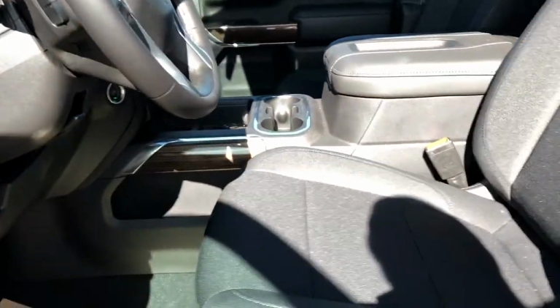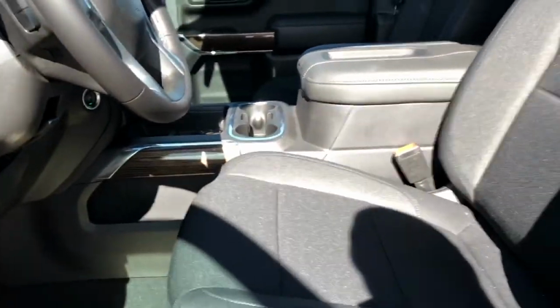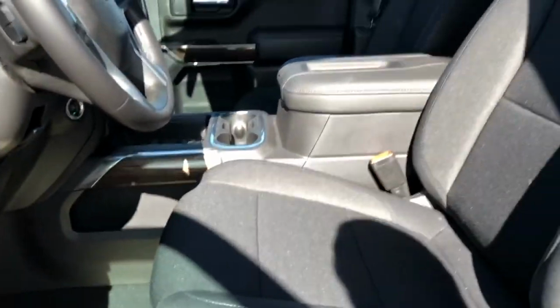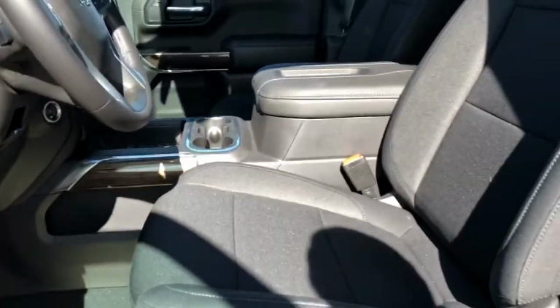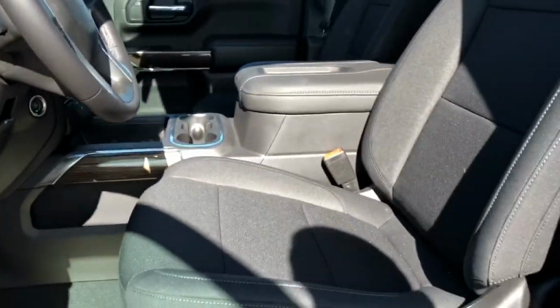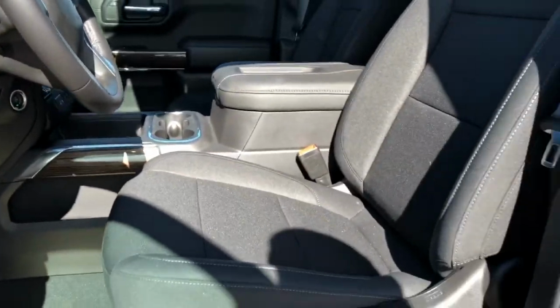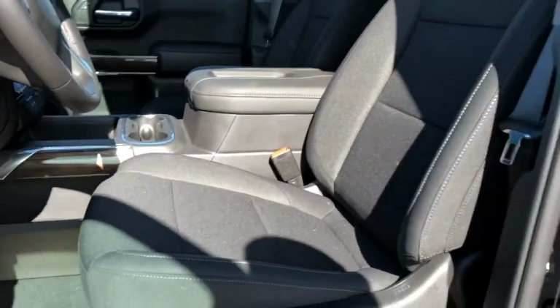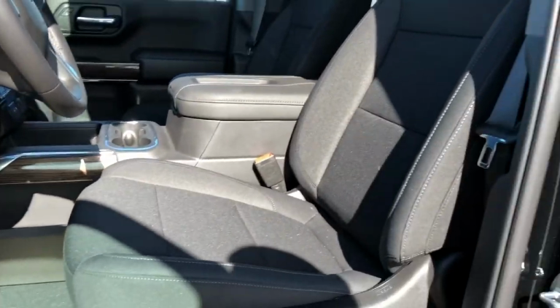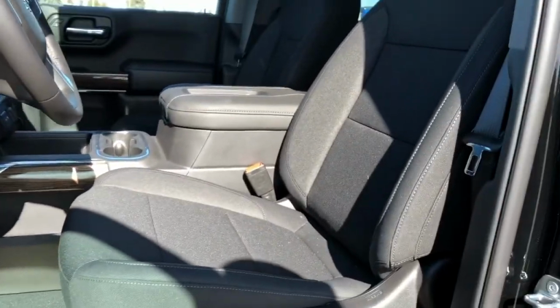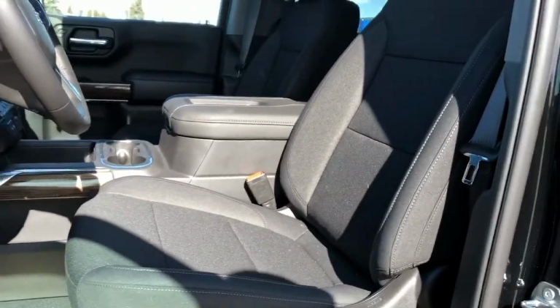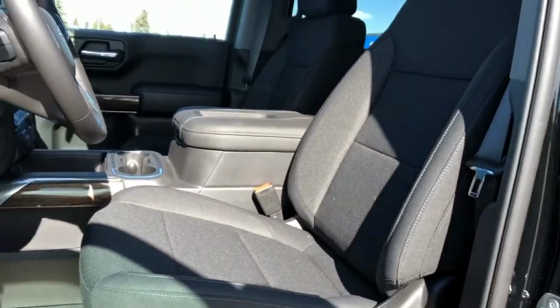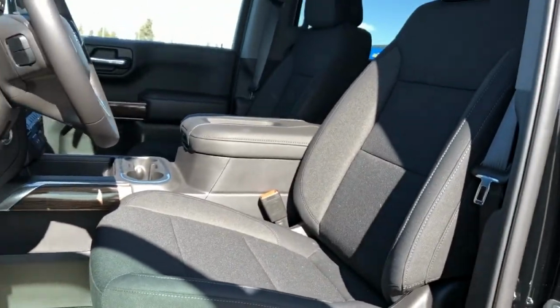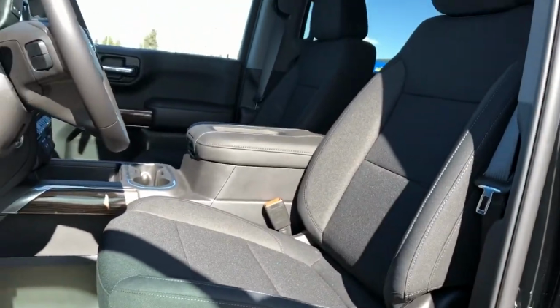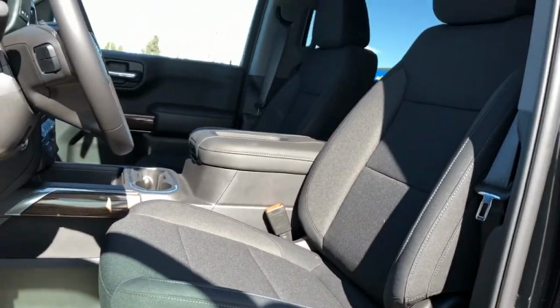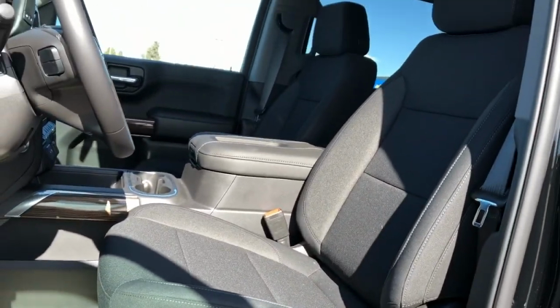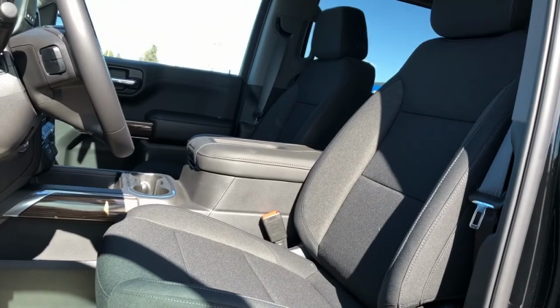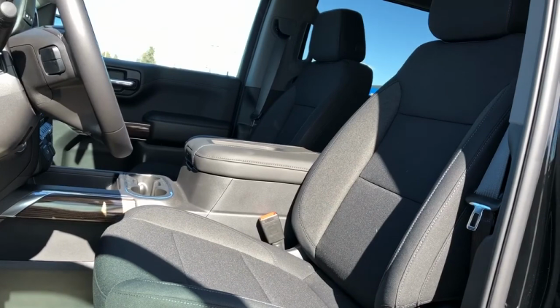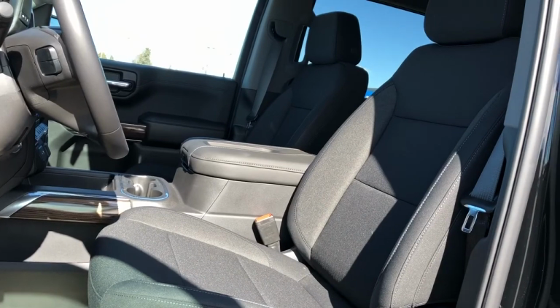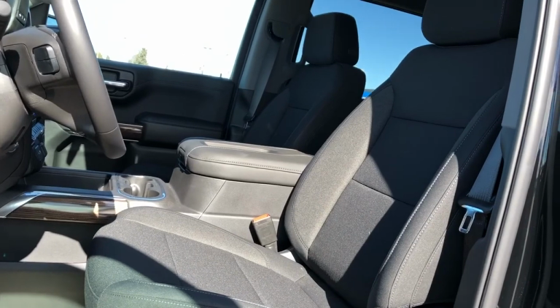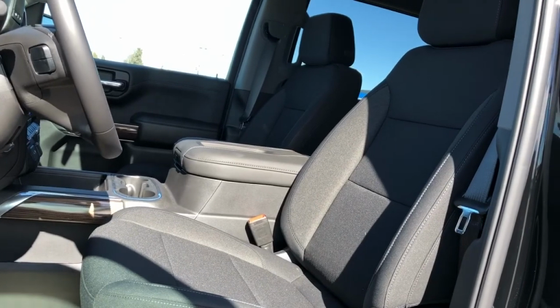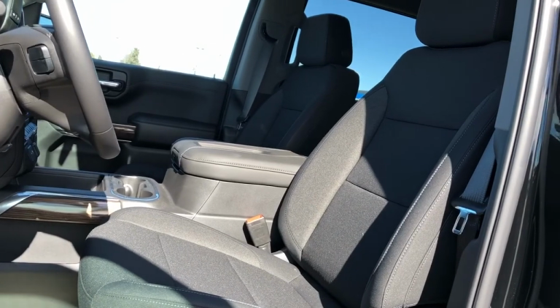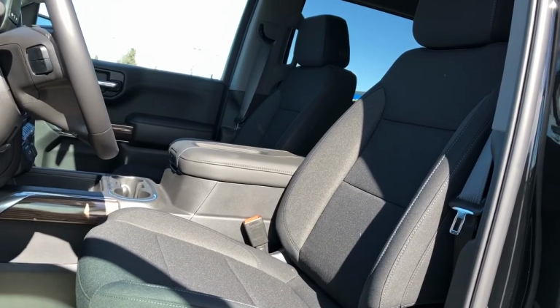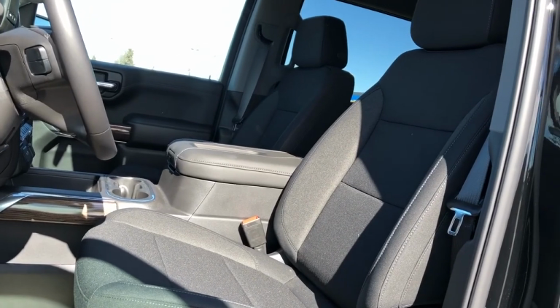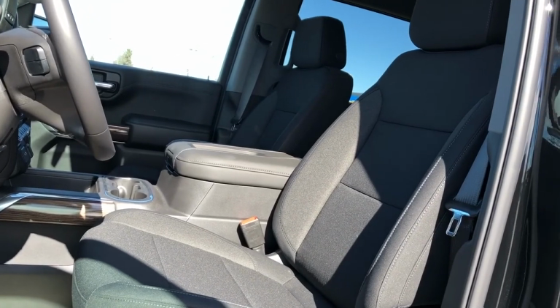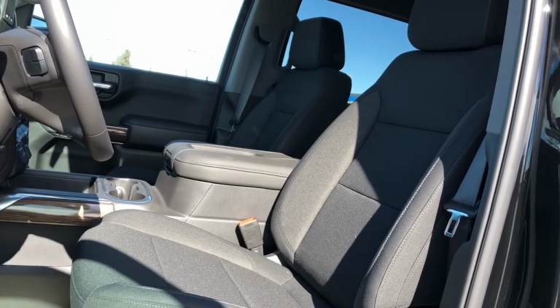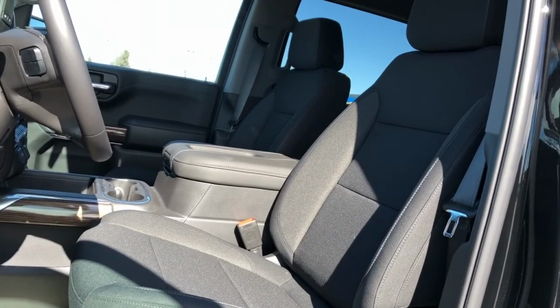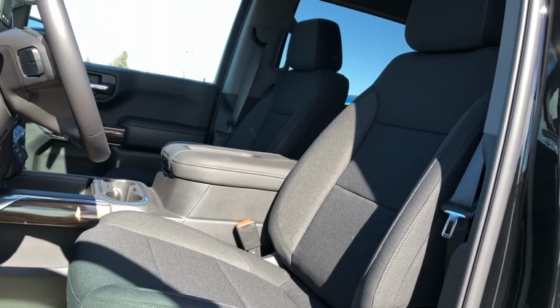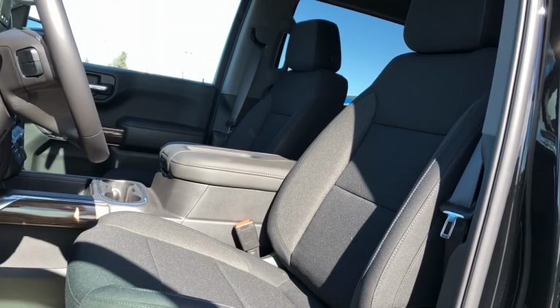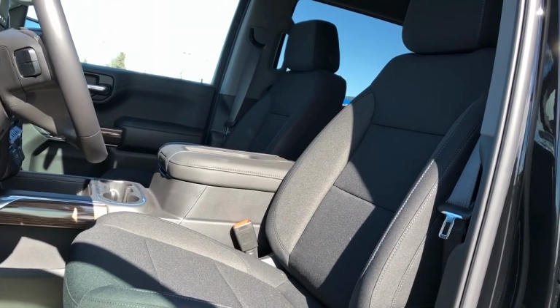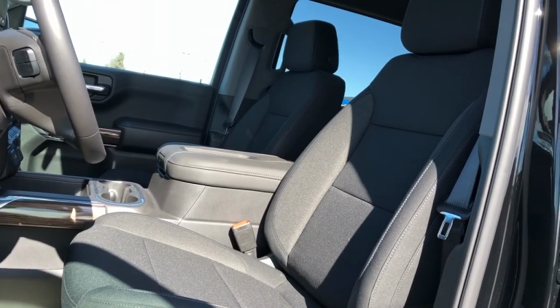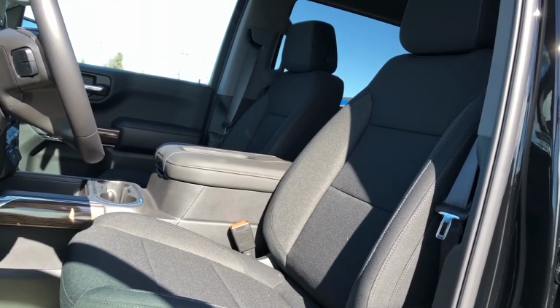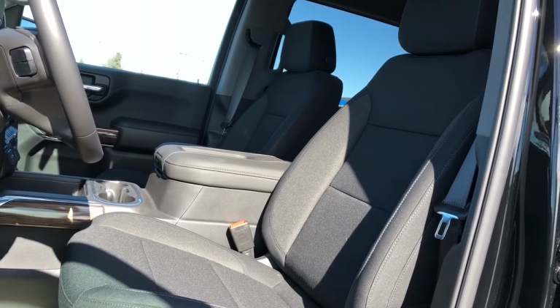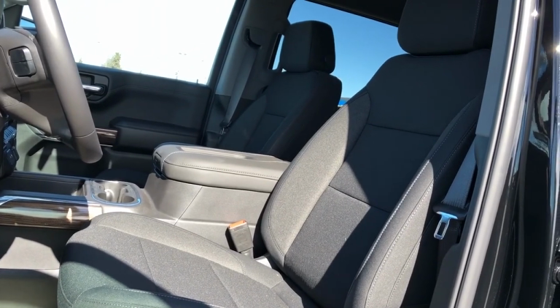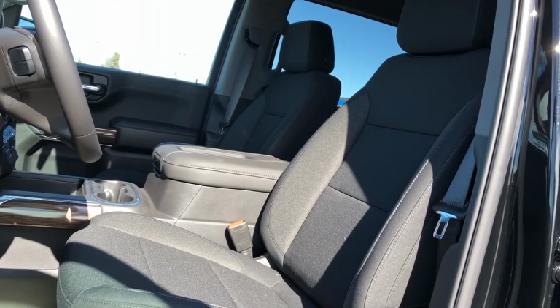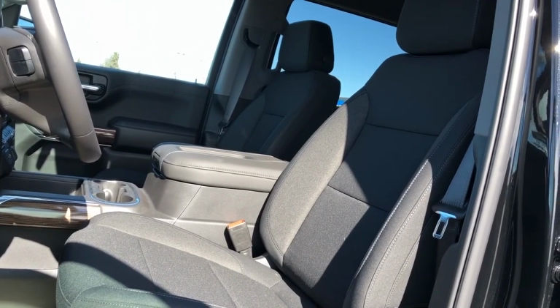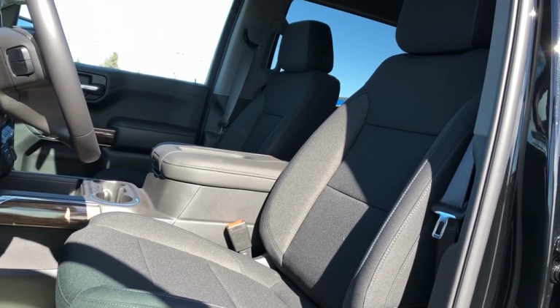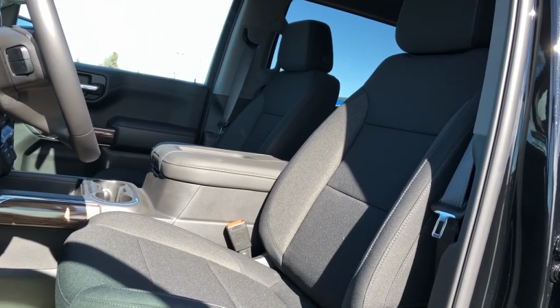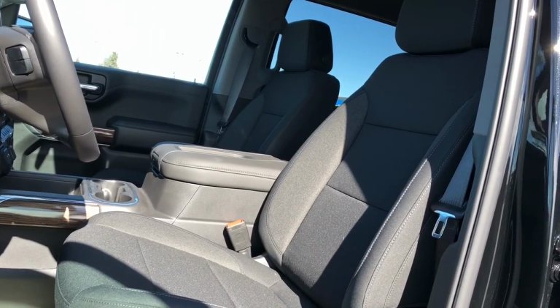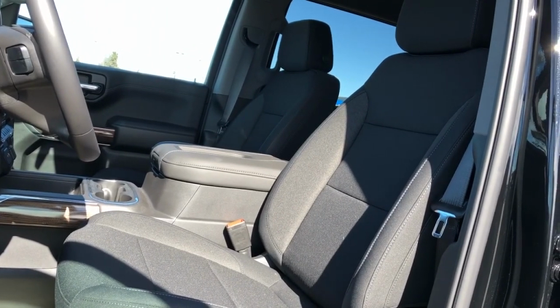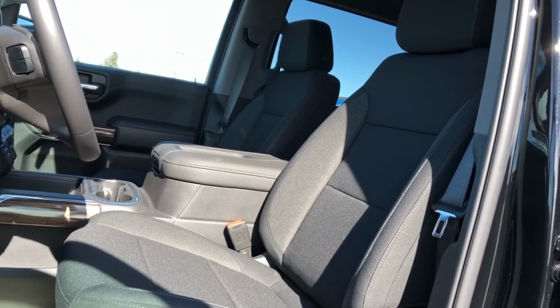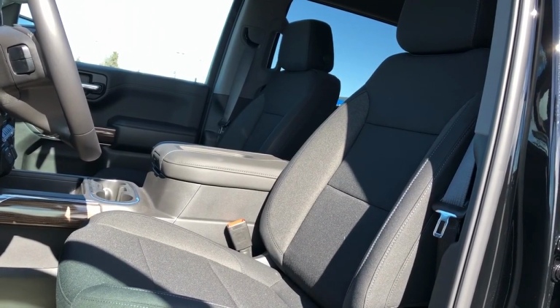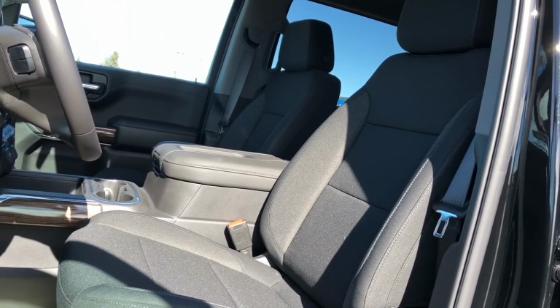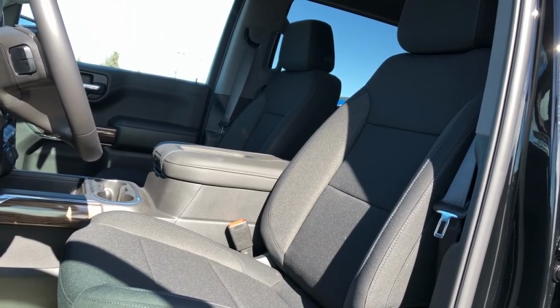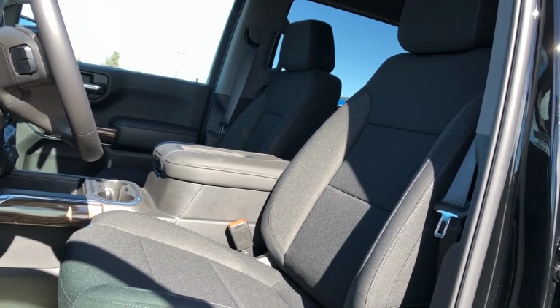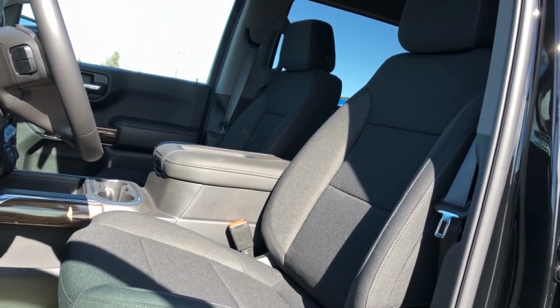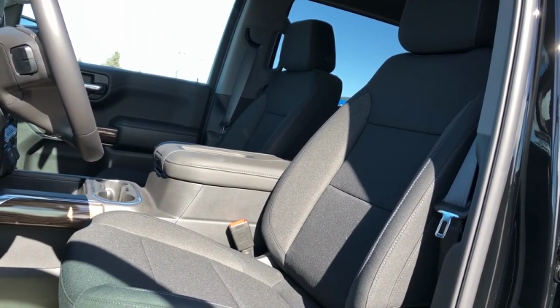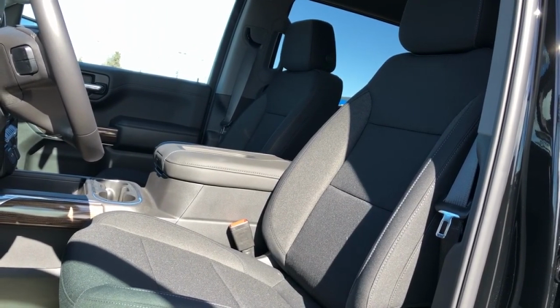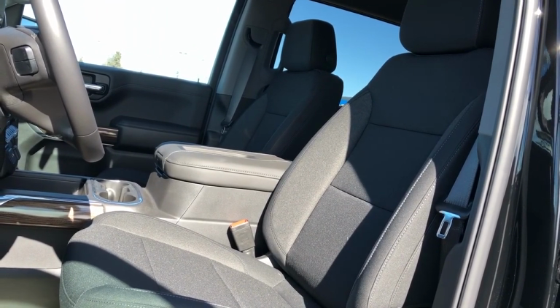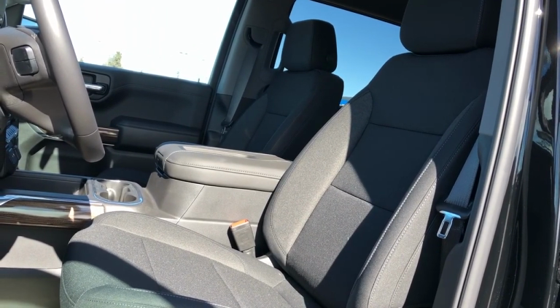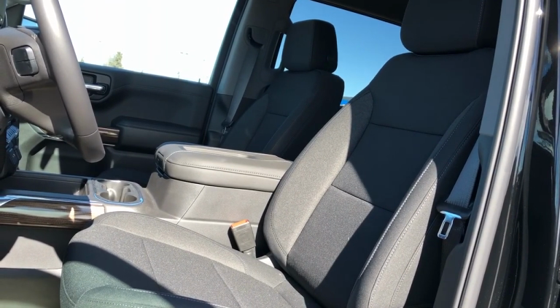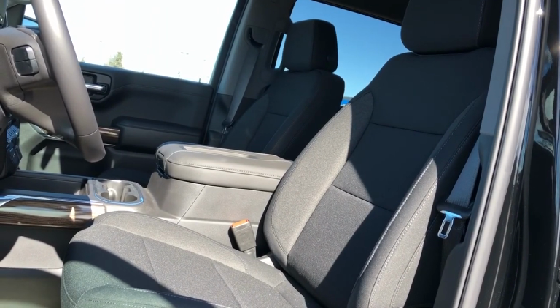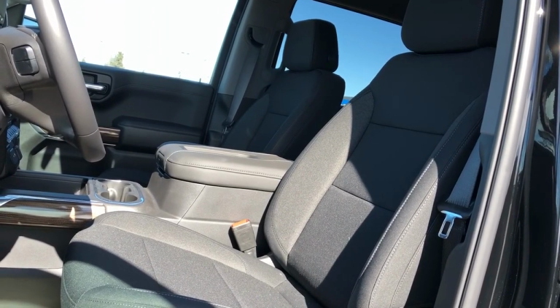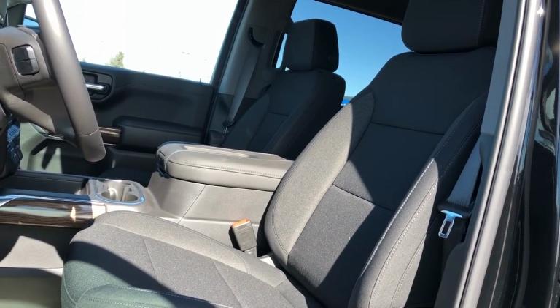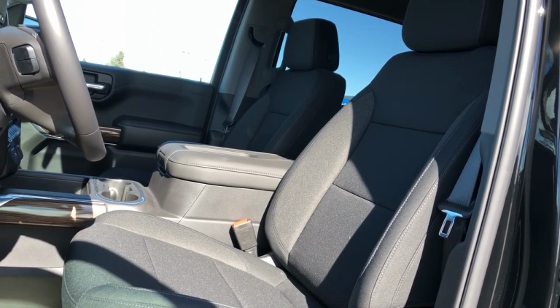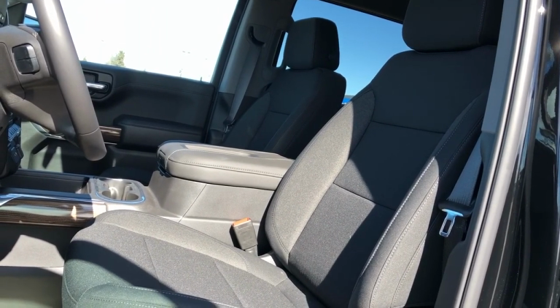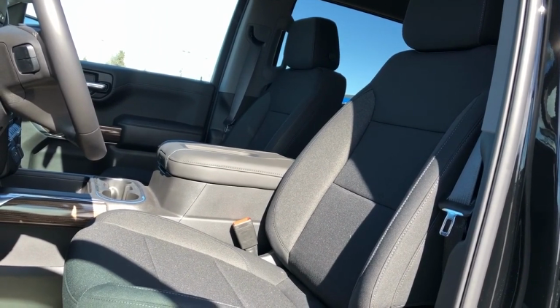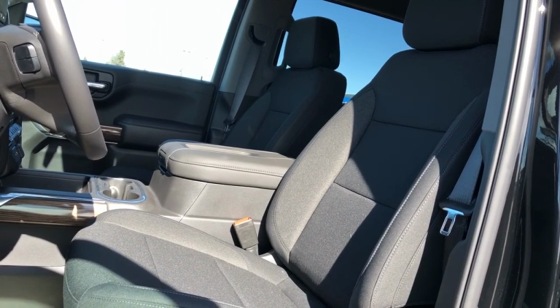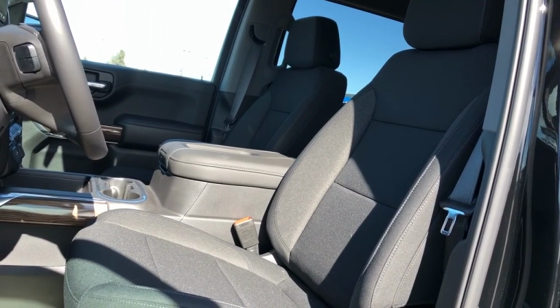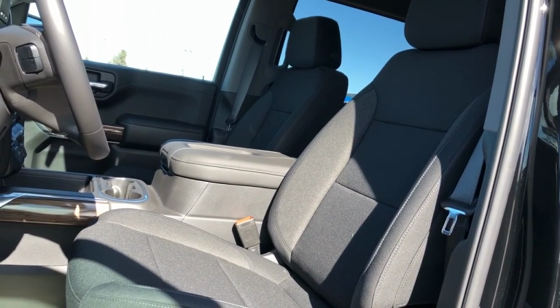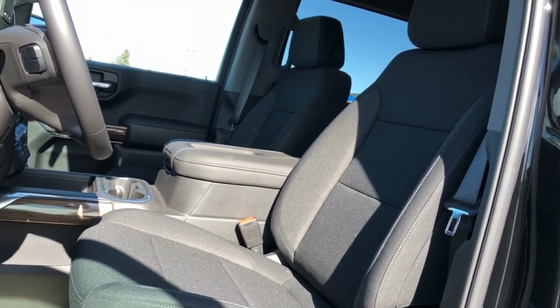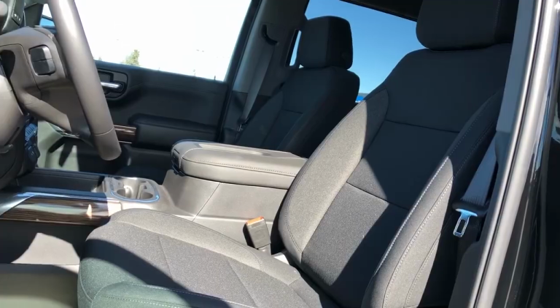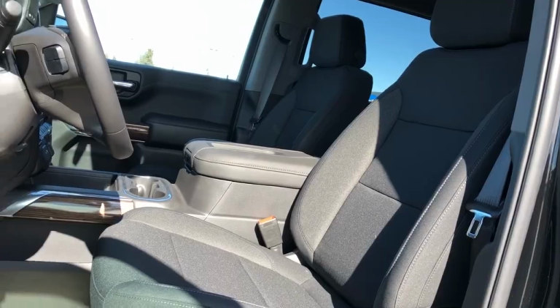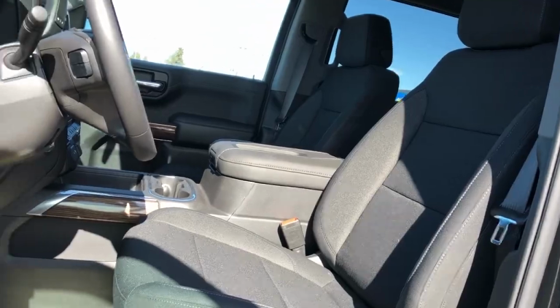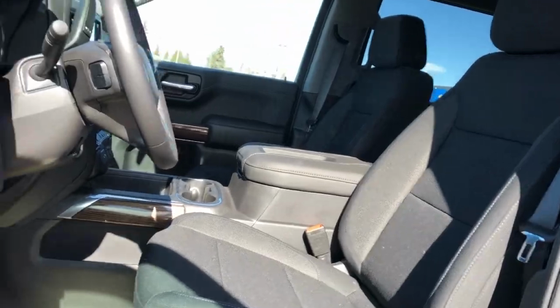Moving out to look at our driver's seat, we can see it is finished in our jet black cloth and is heated in the front of the vehicle, as well as powered.